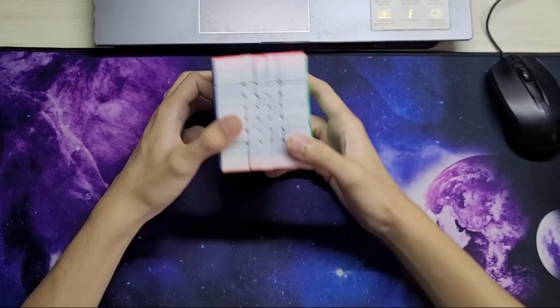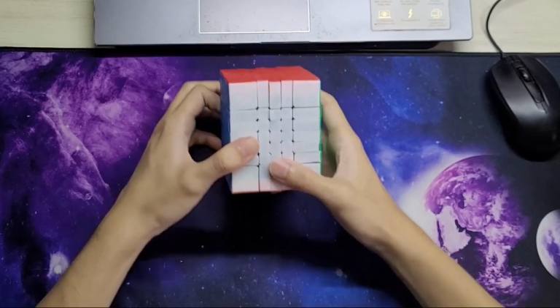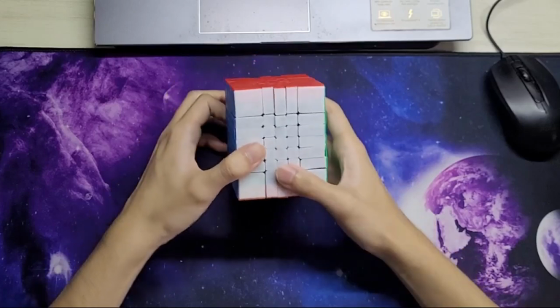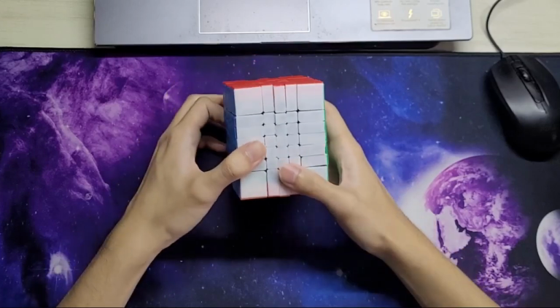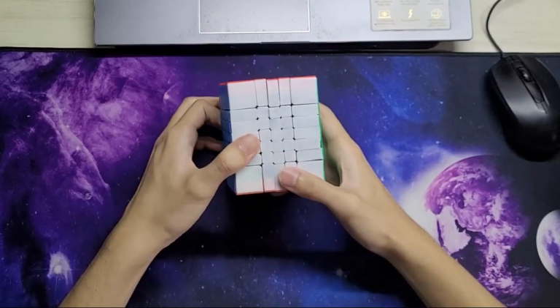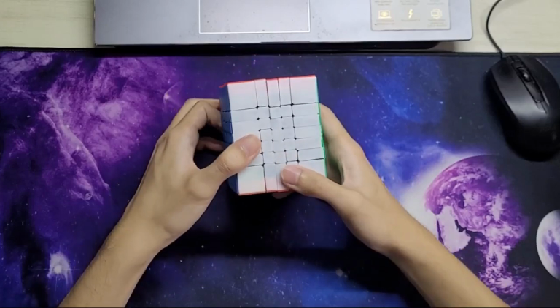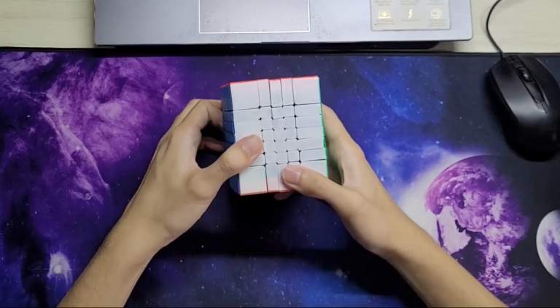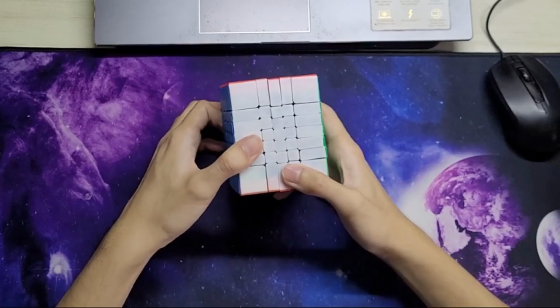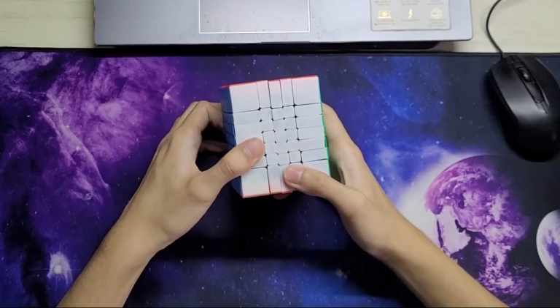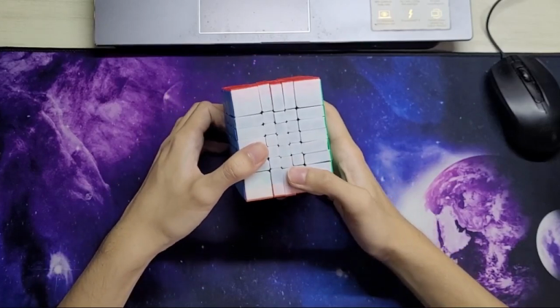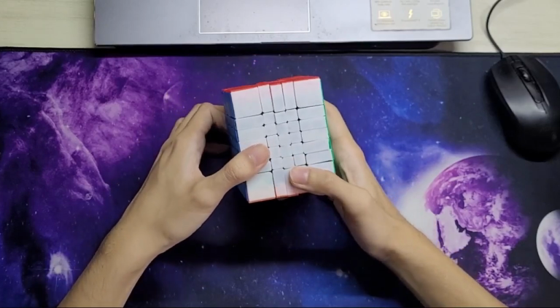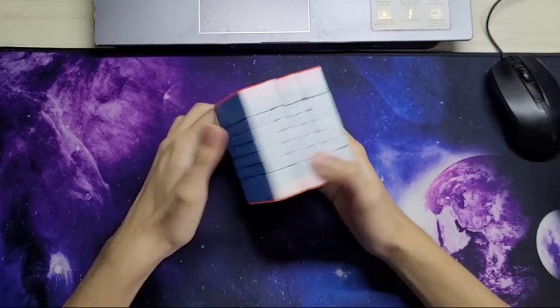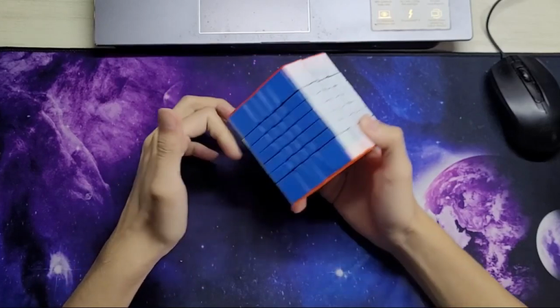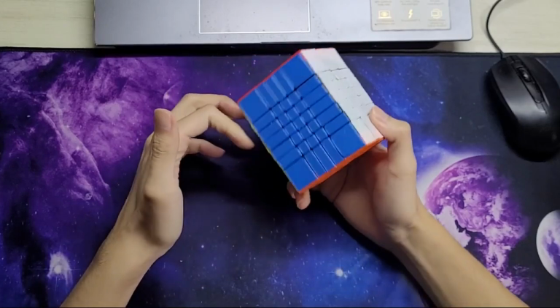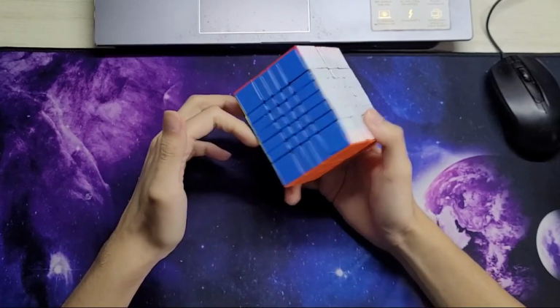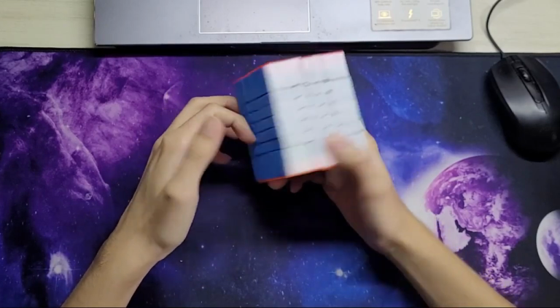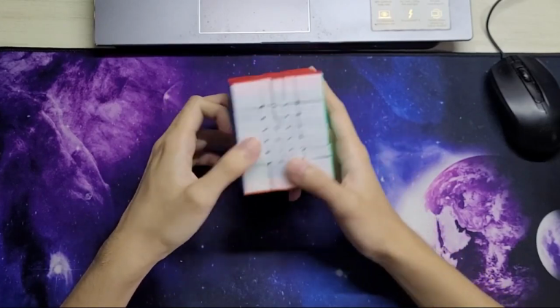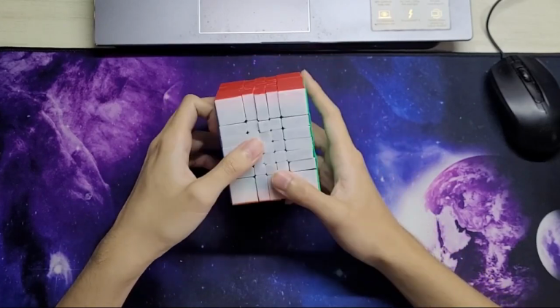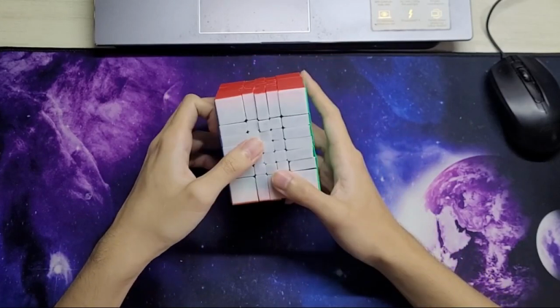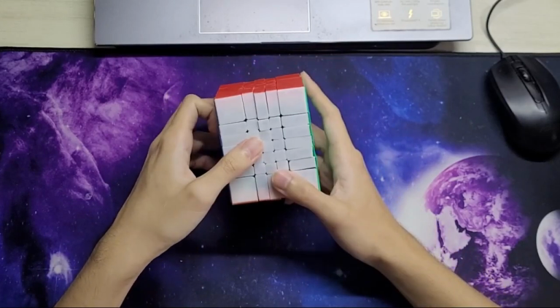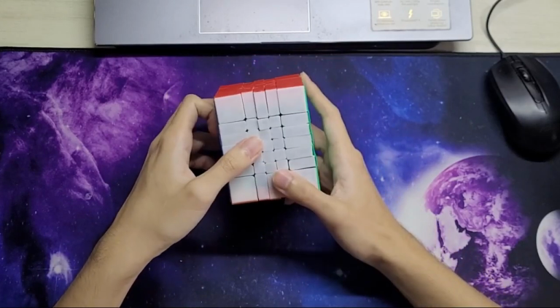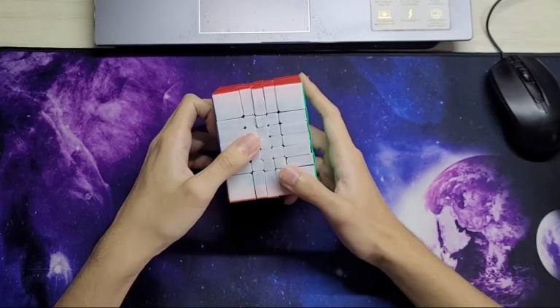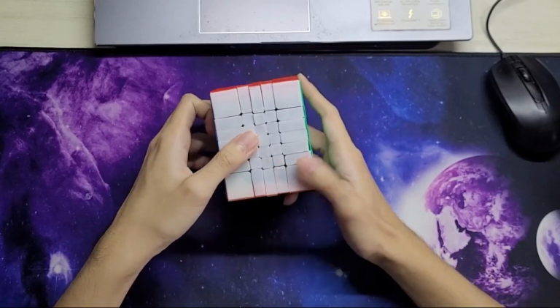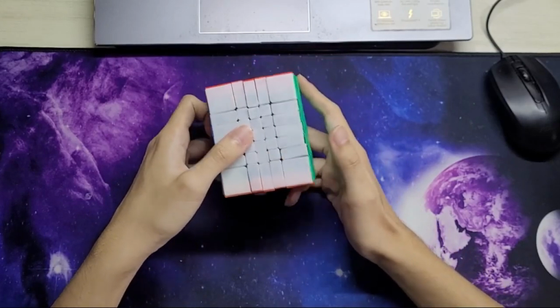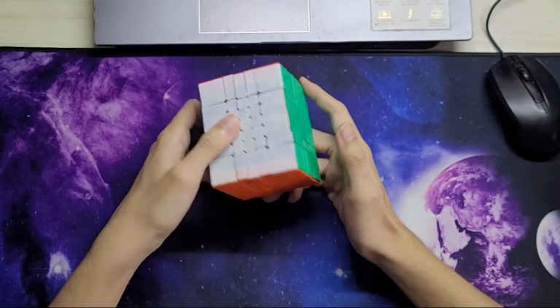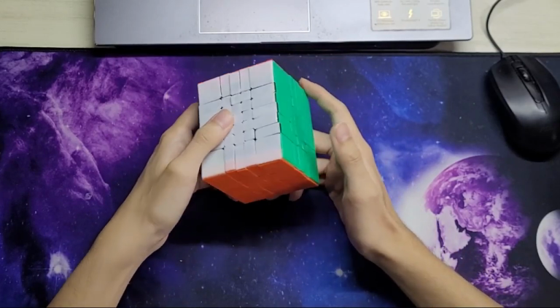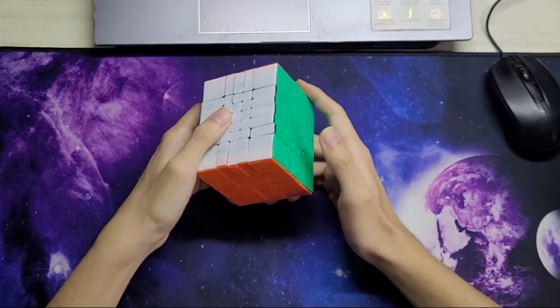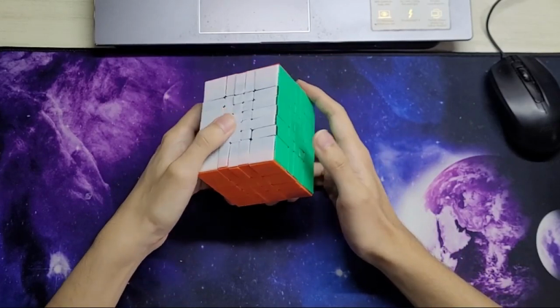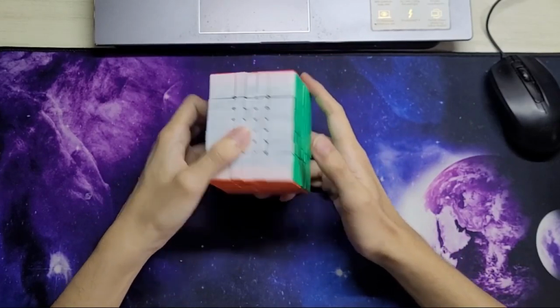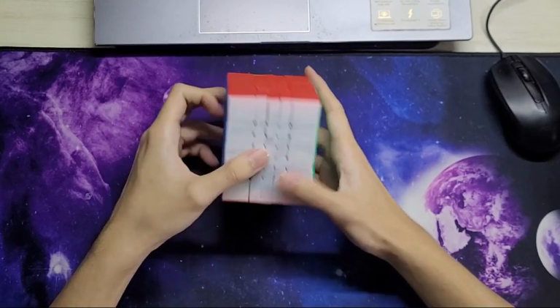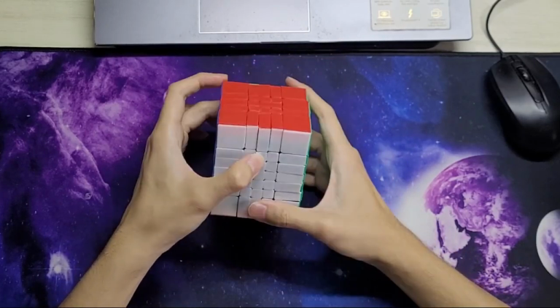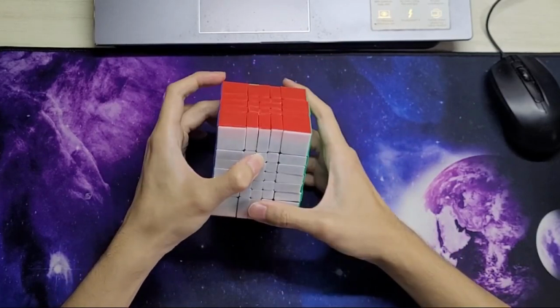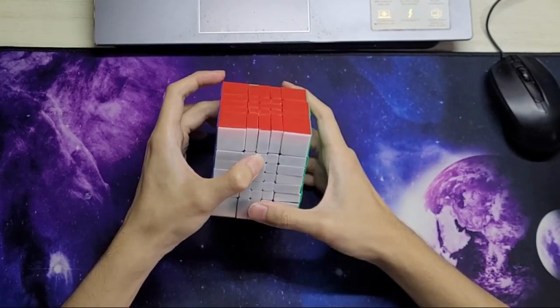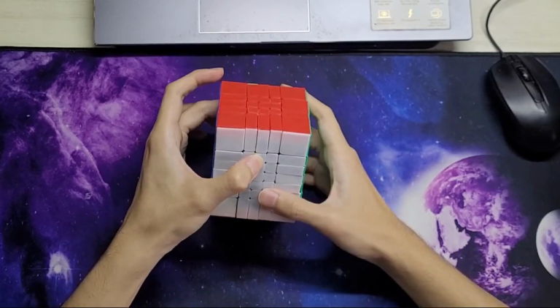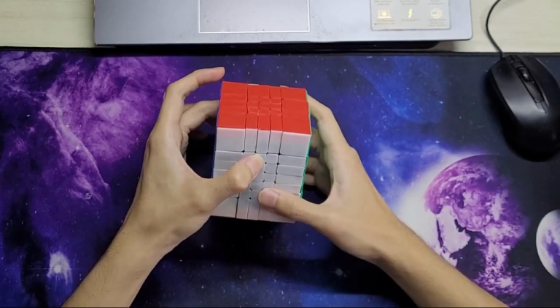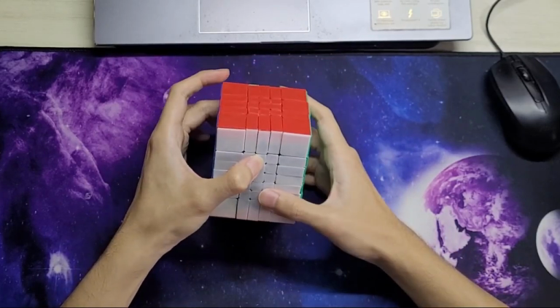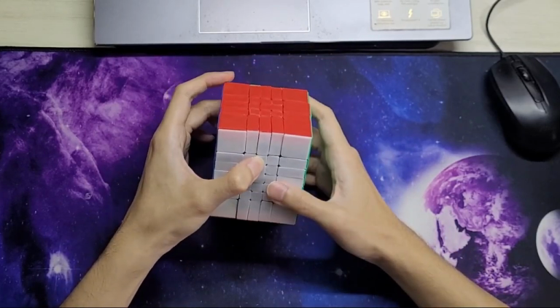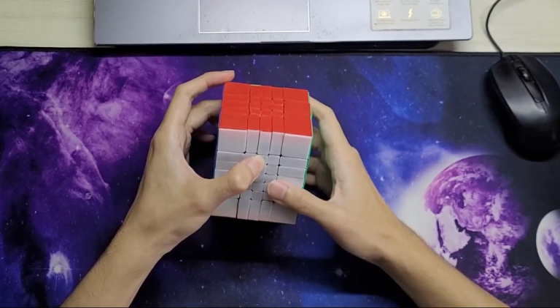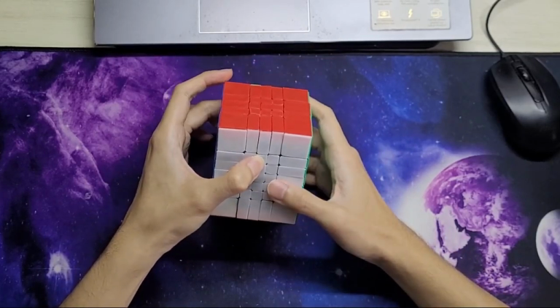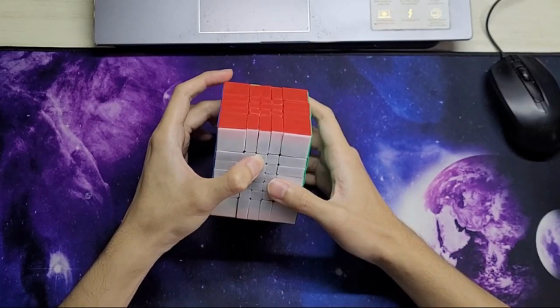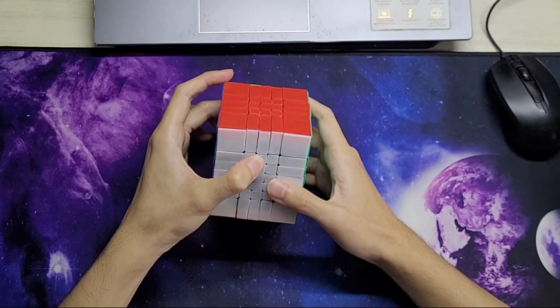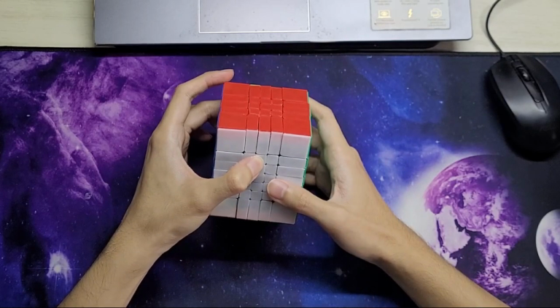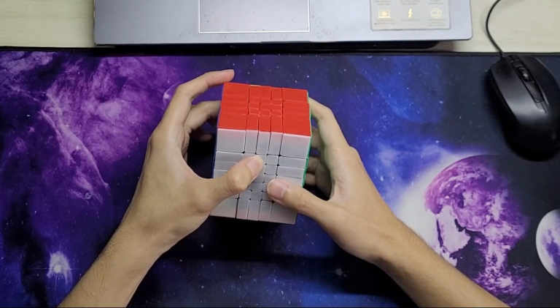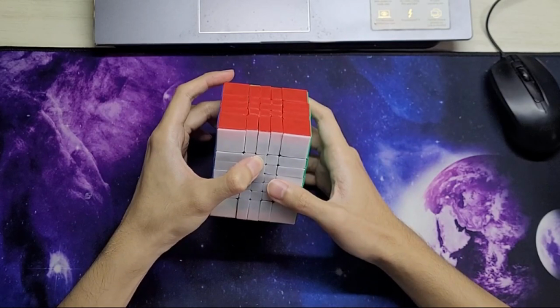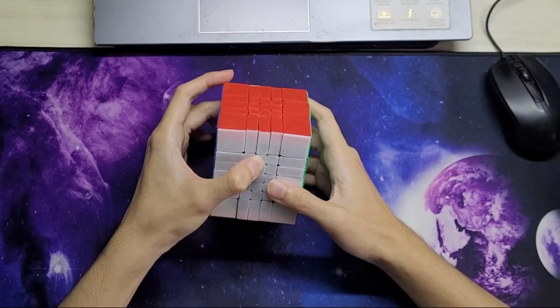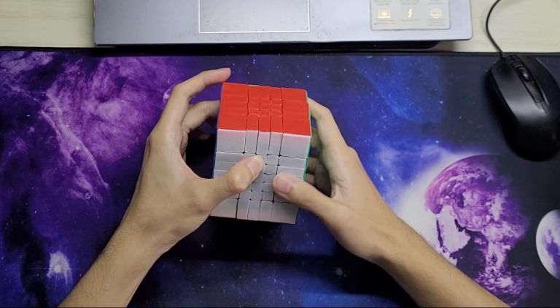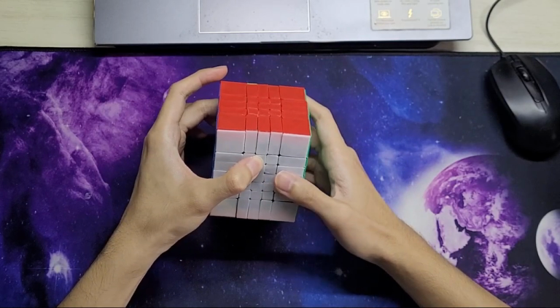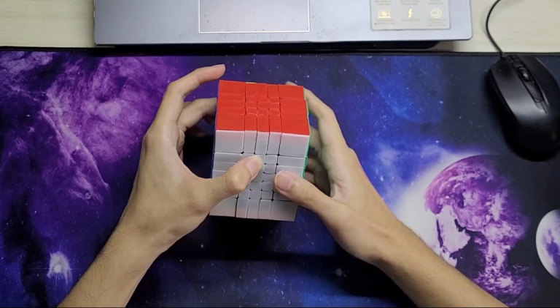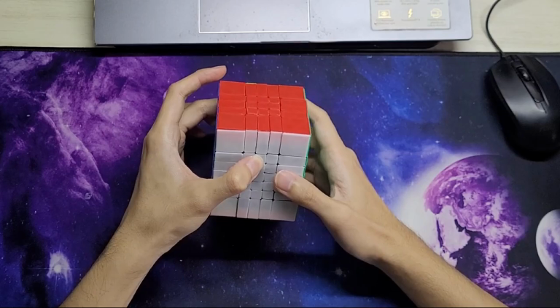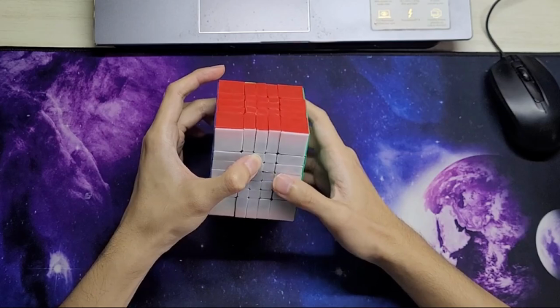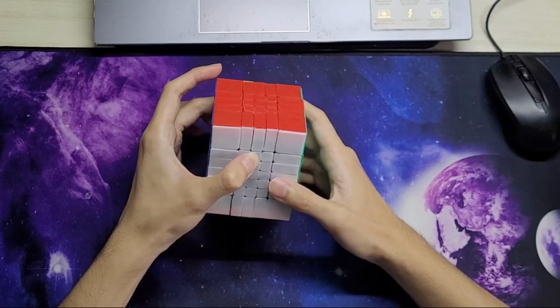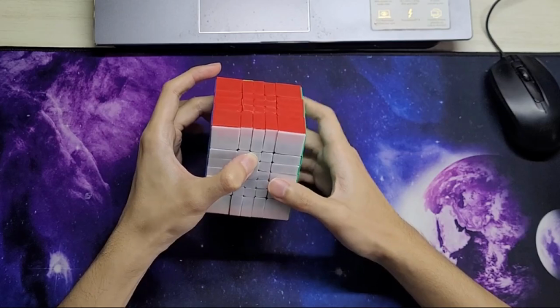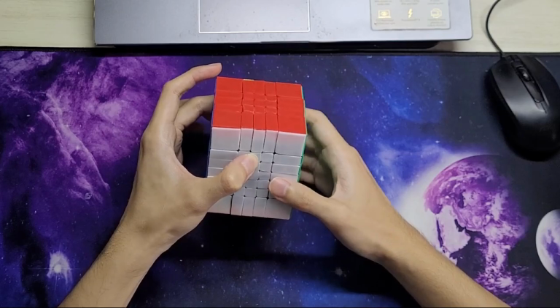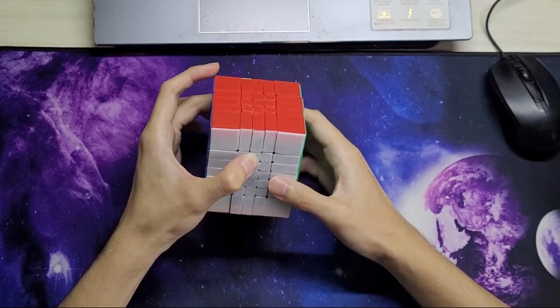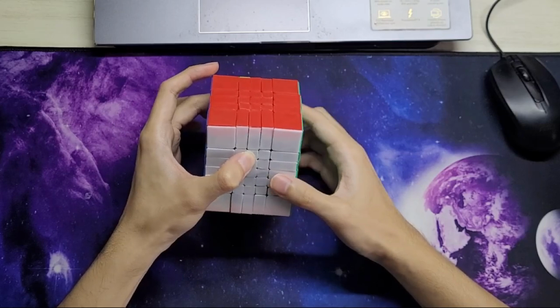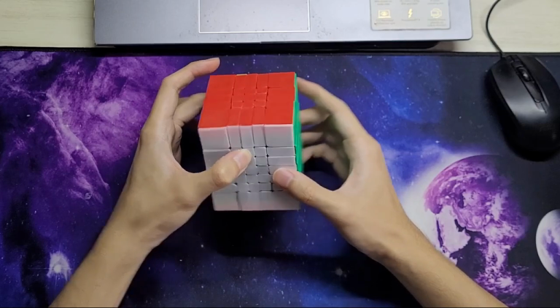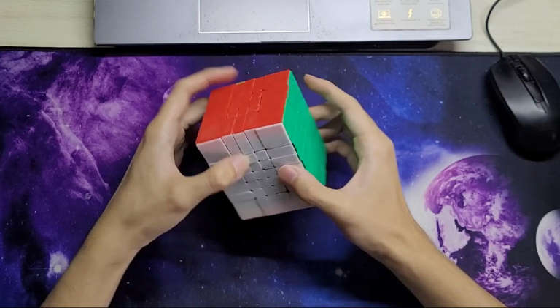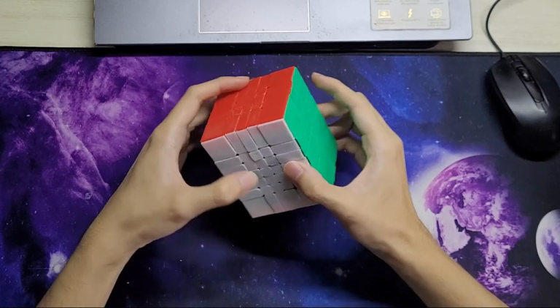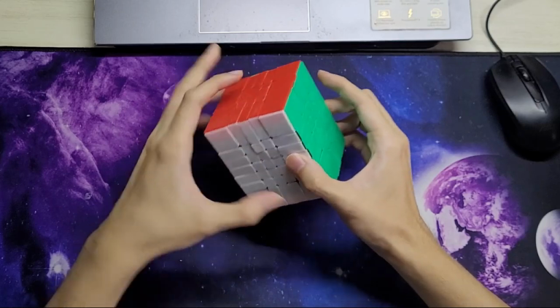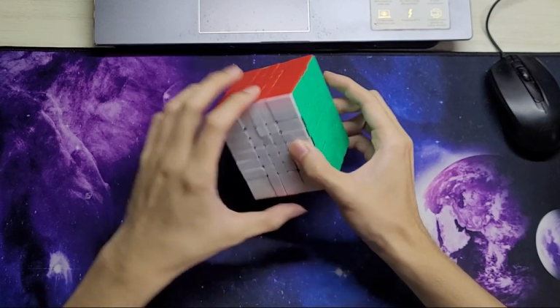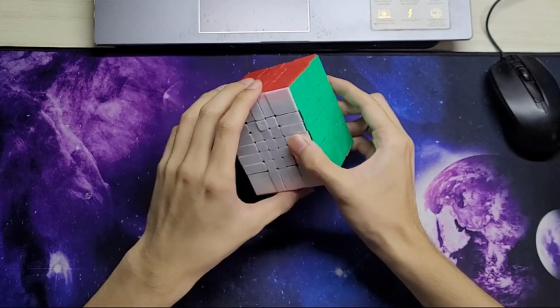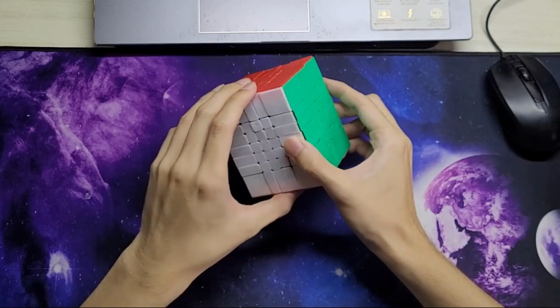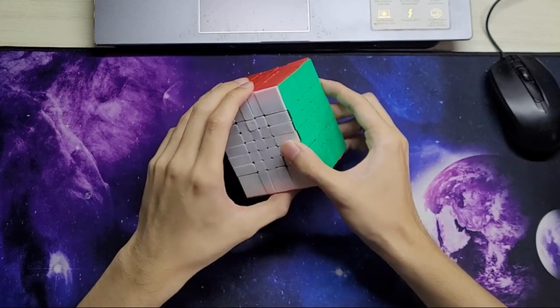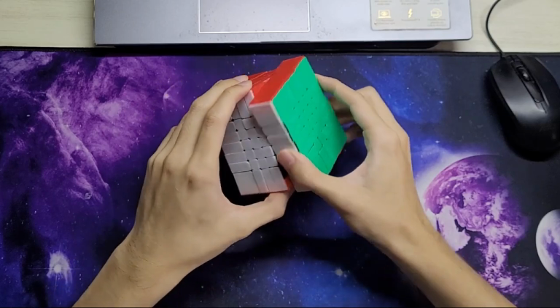In this video I have a showcase of this 5x5x7. This is a modification that I'm definitely not the first one in the world to do.